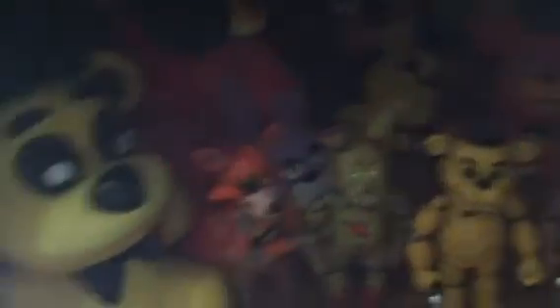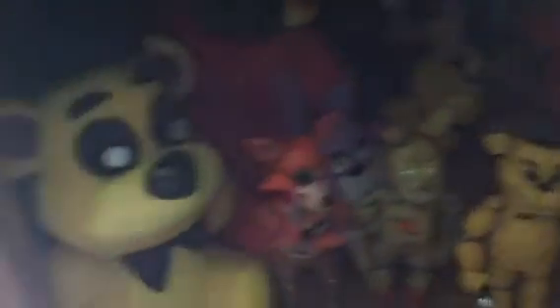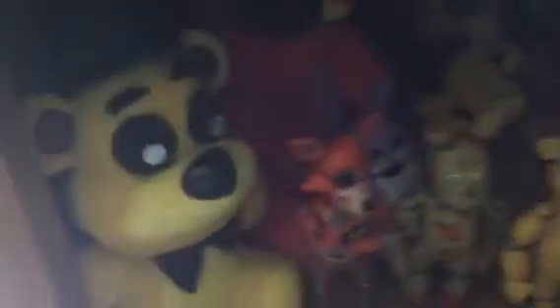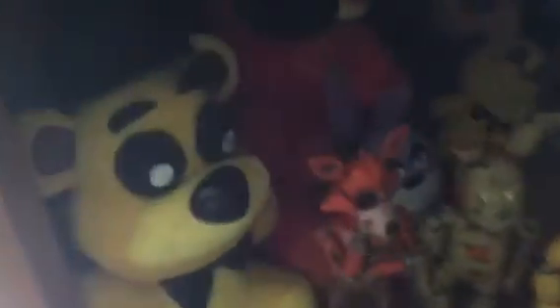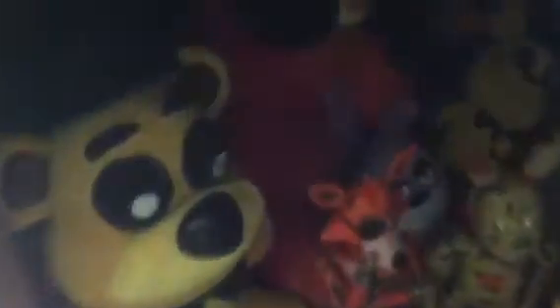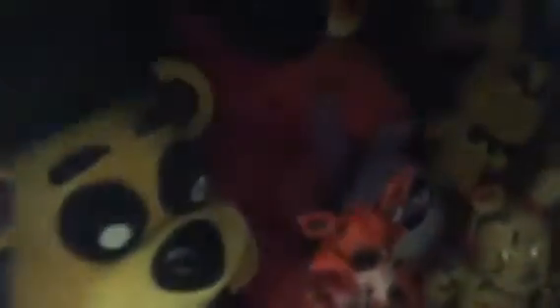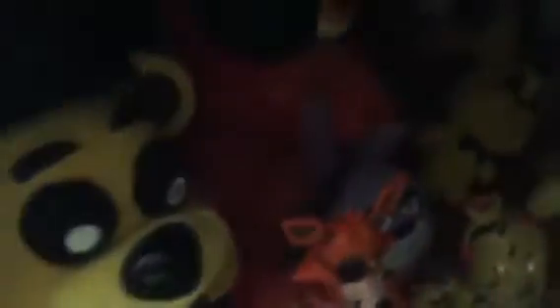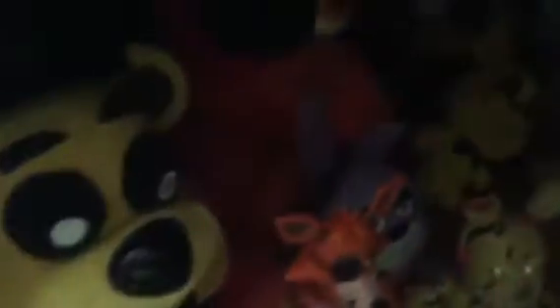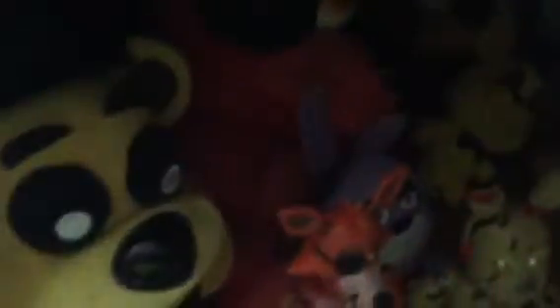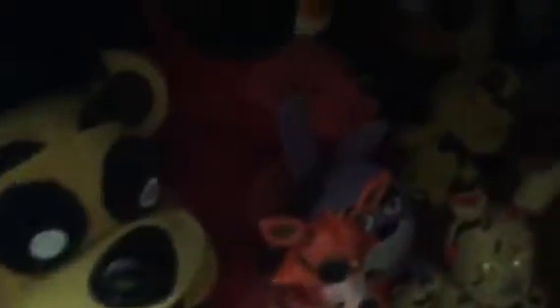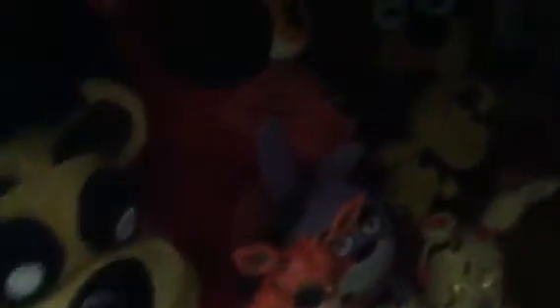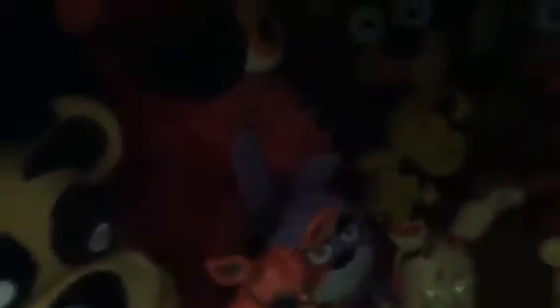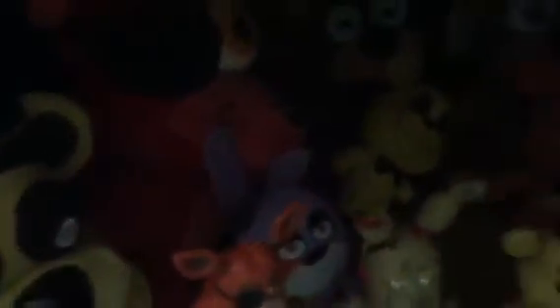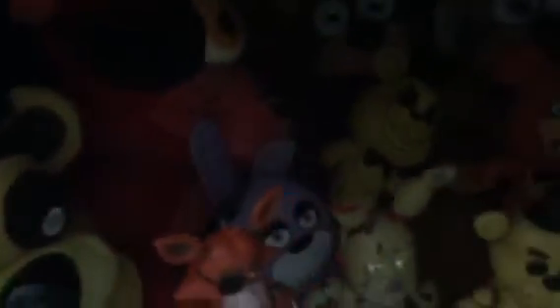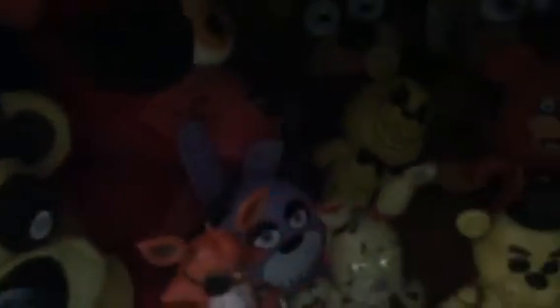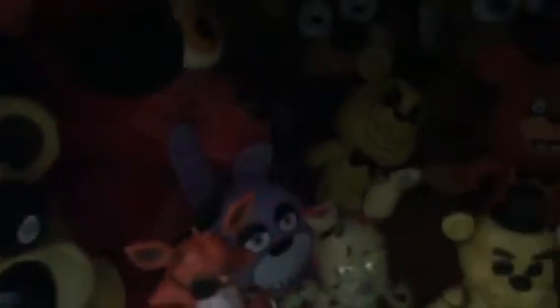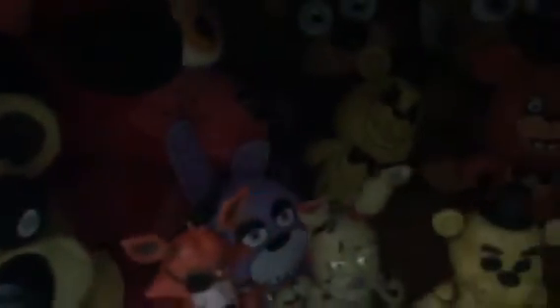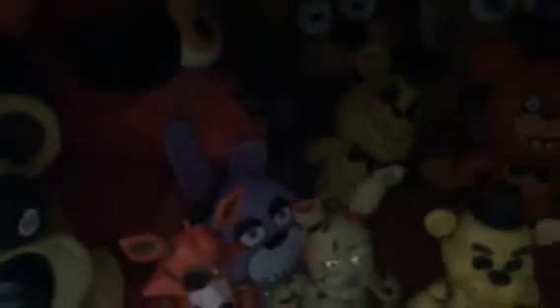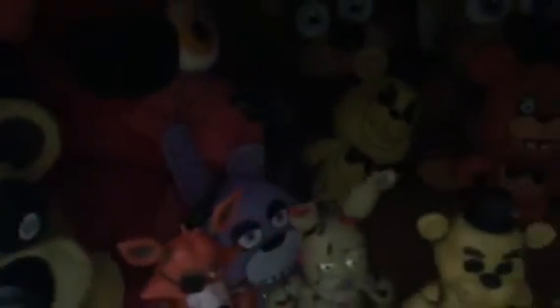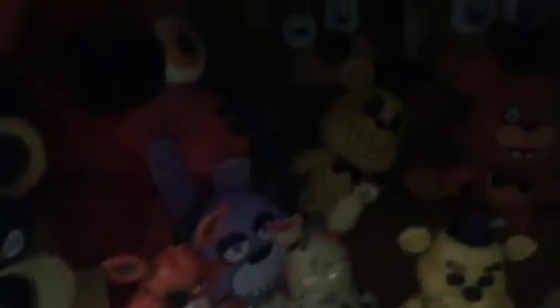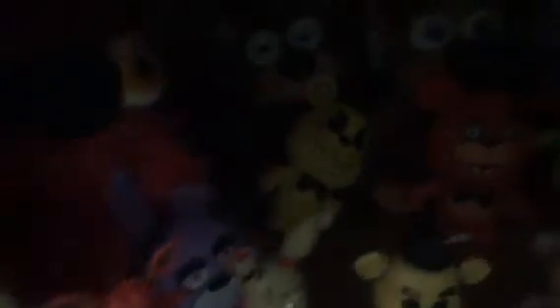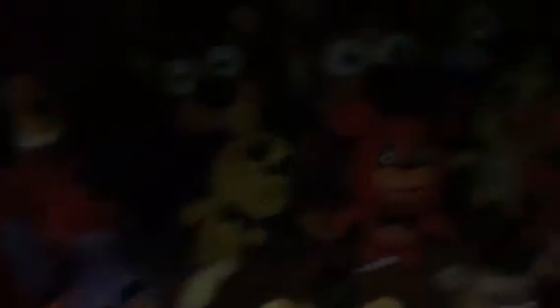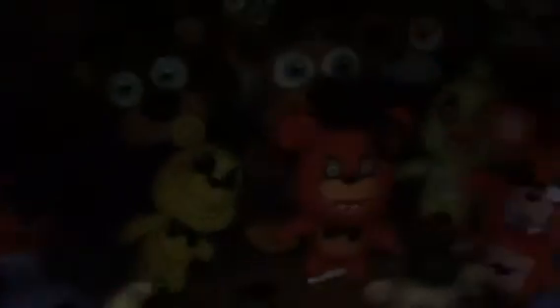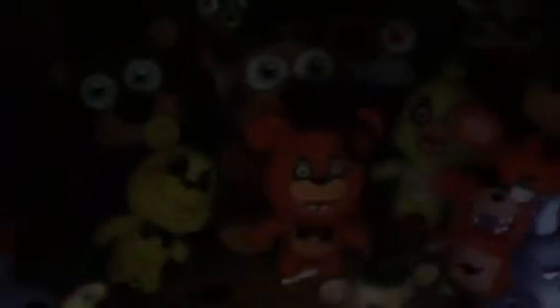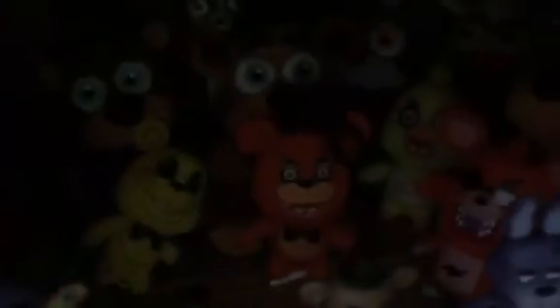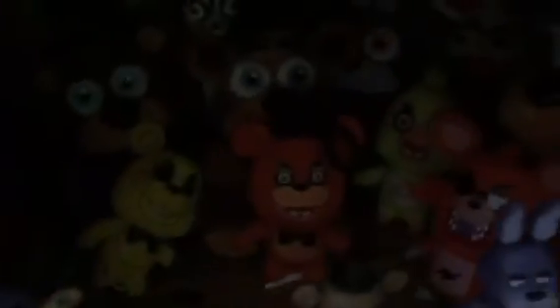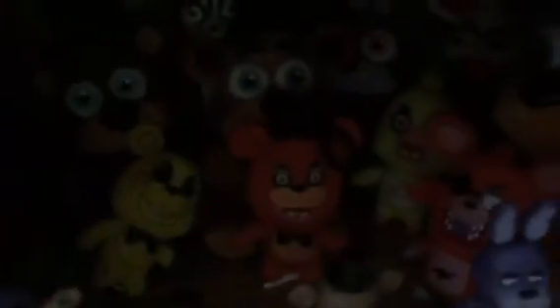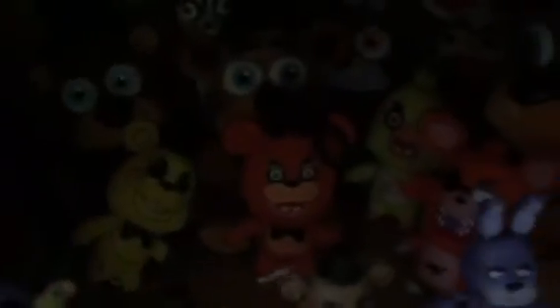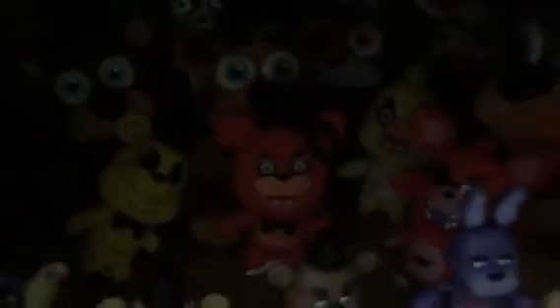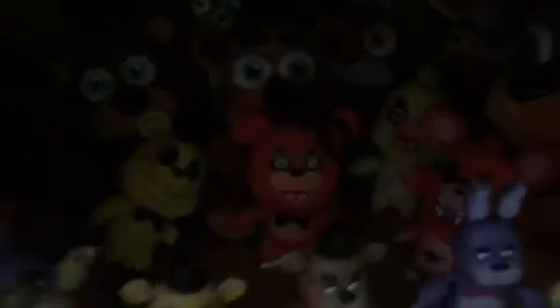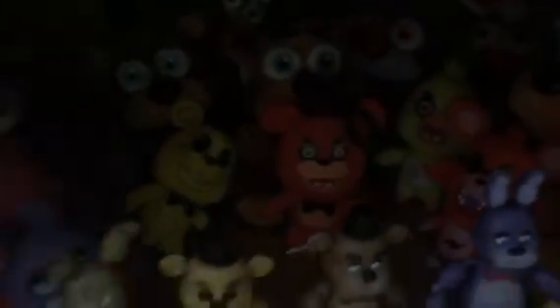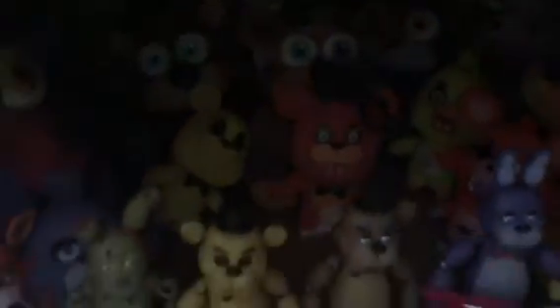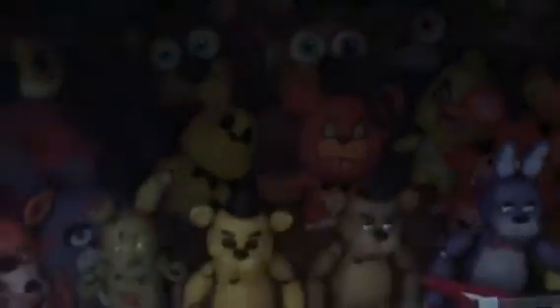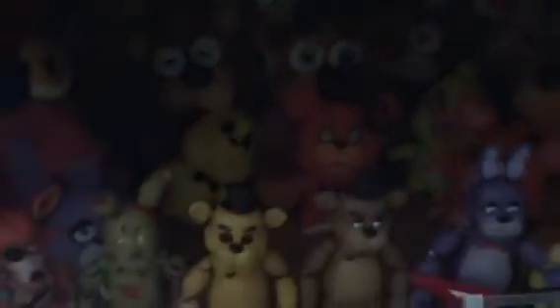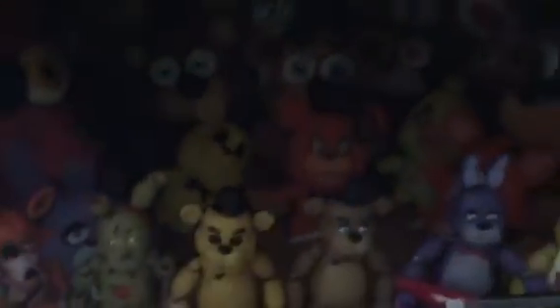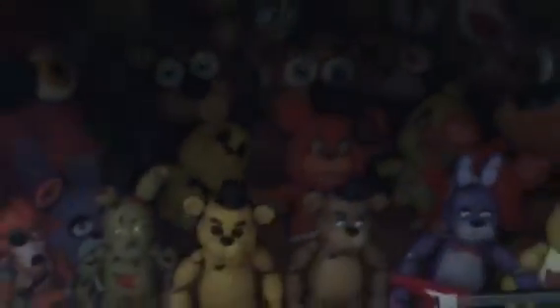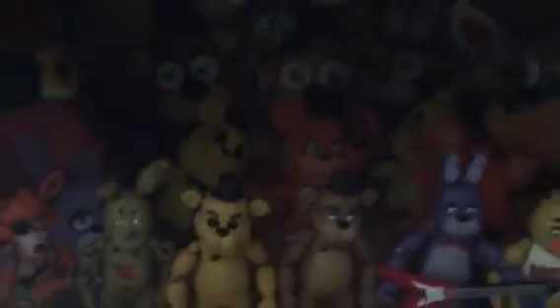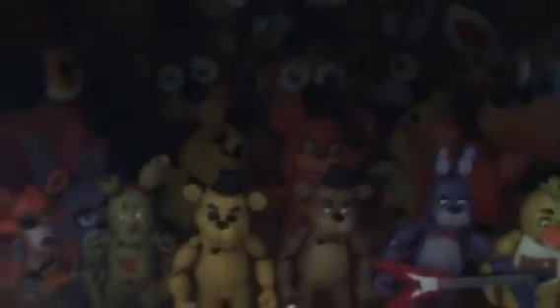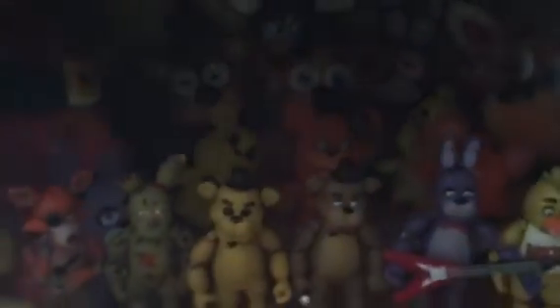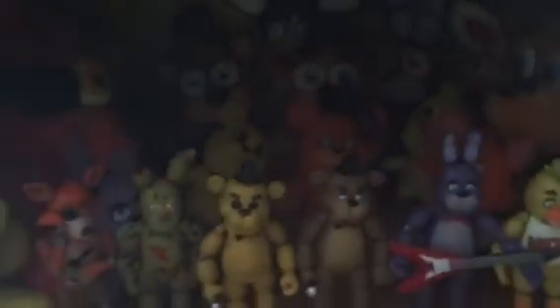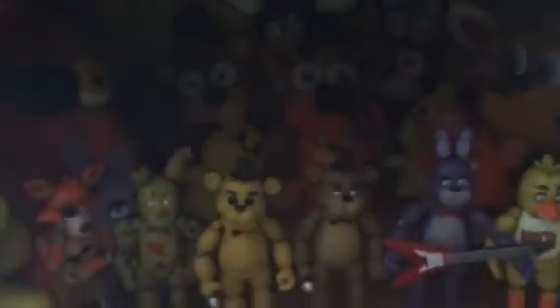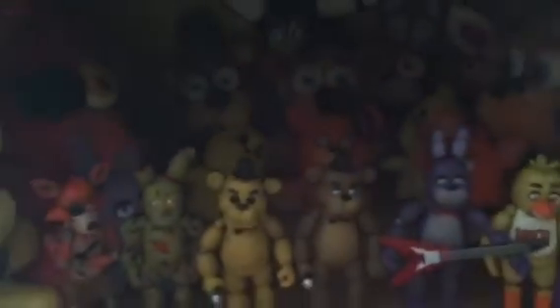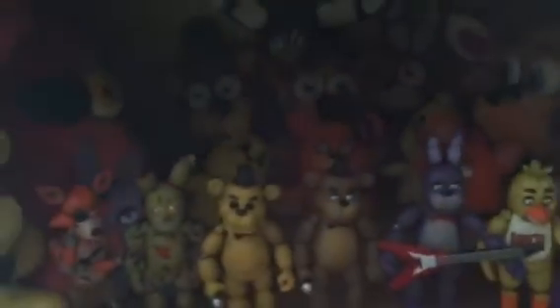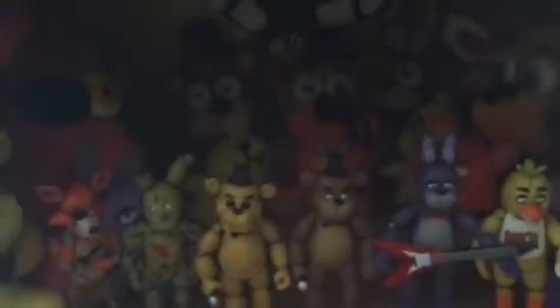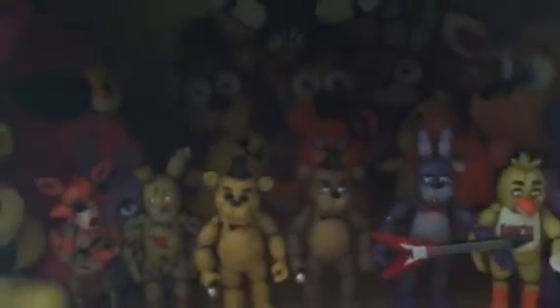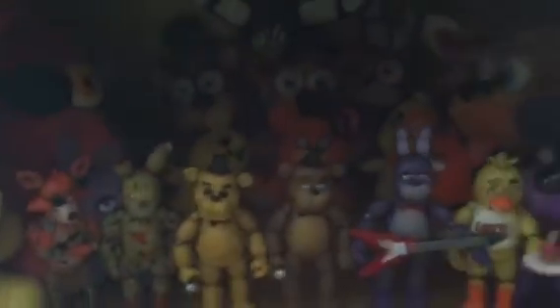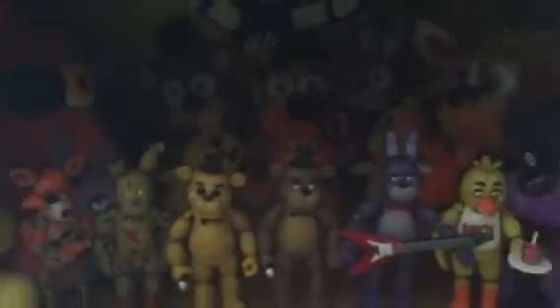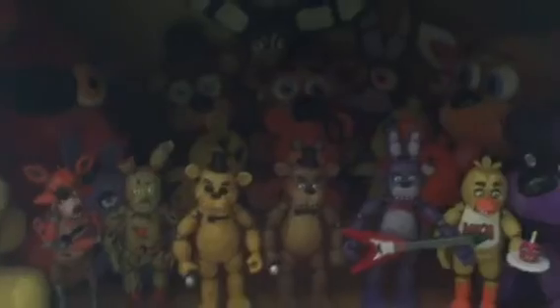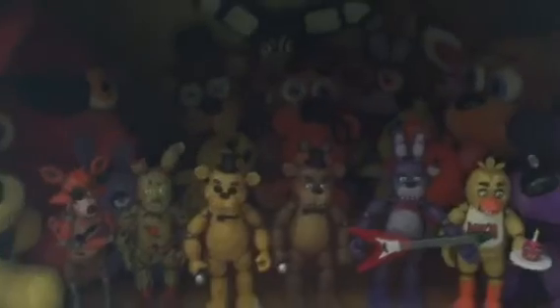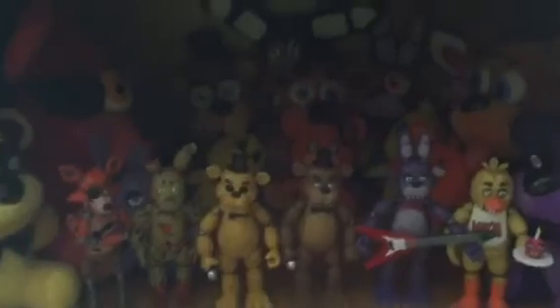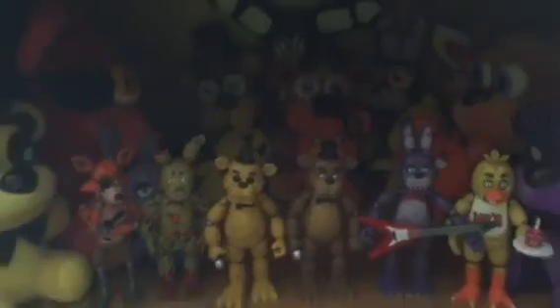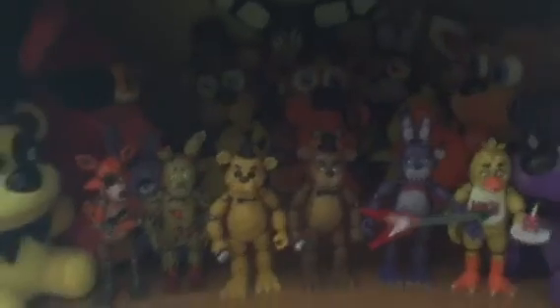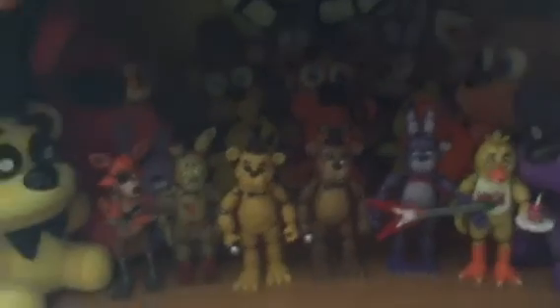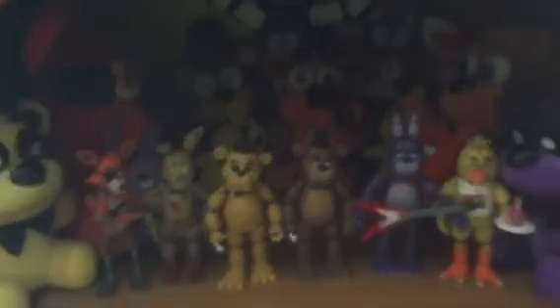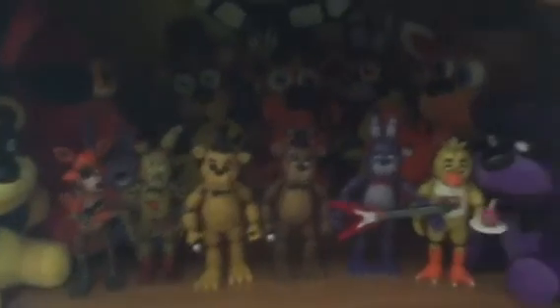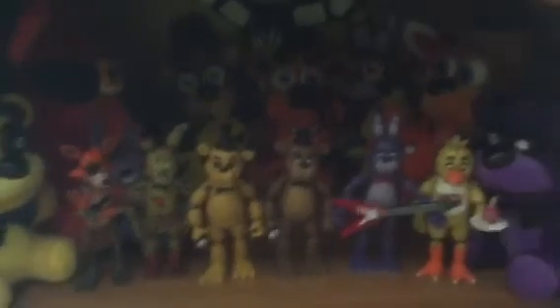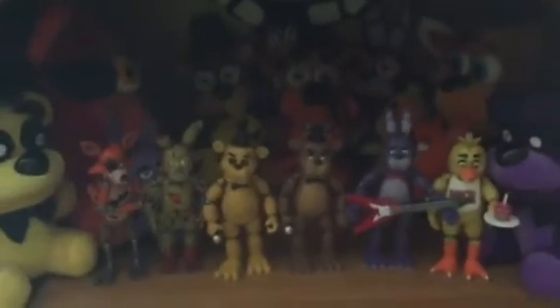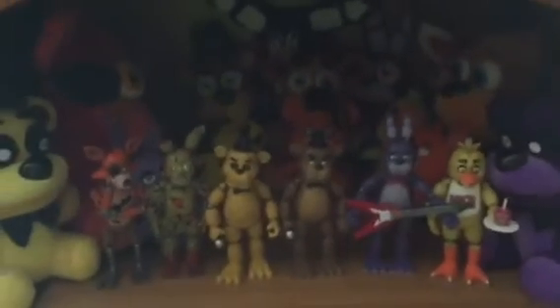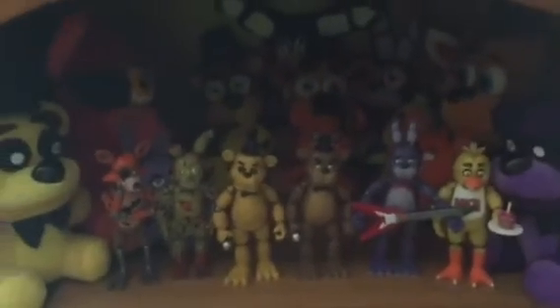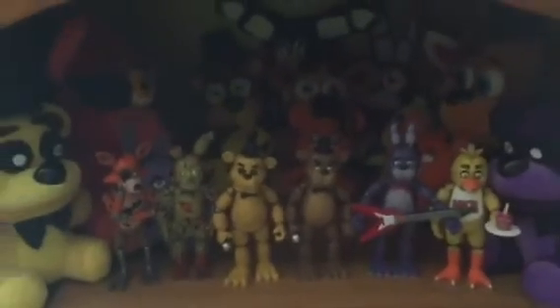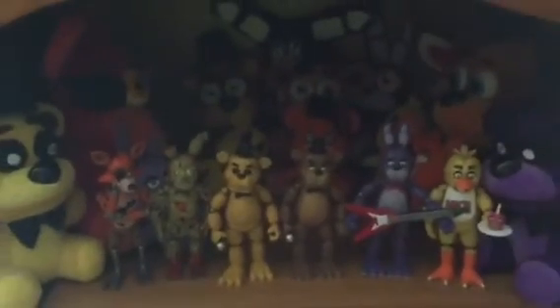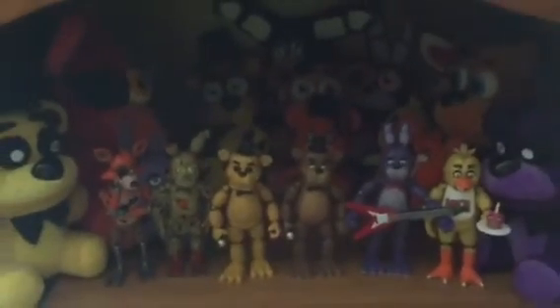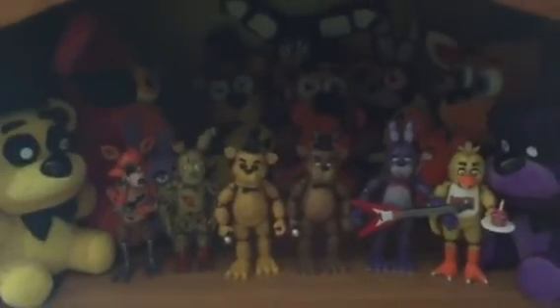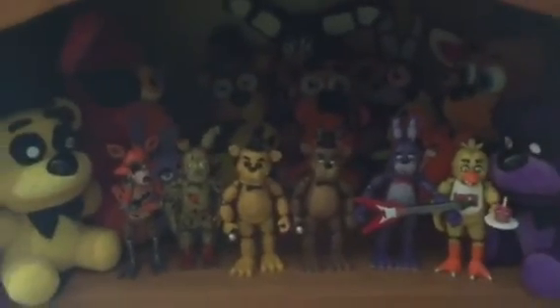I have these little keychain ones — I have all of them as y'all can see here. Here's the action figures. So I just wanted to show you guys that, and yeah.